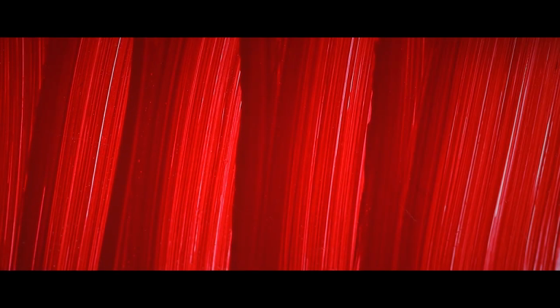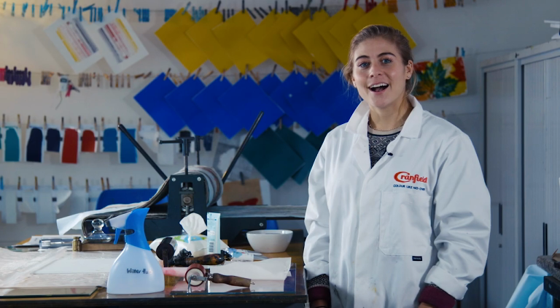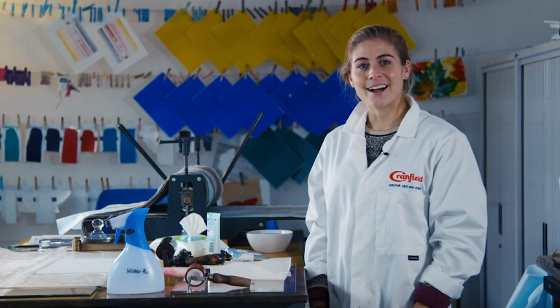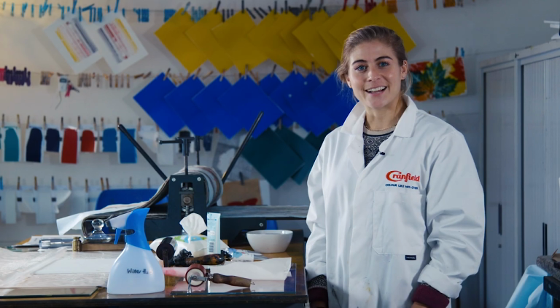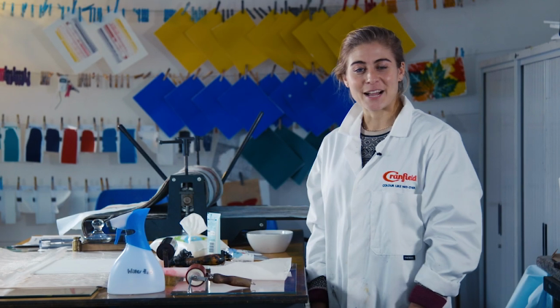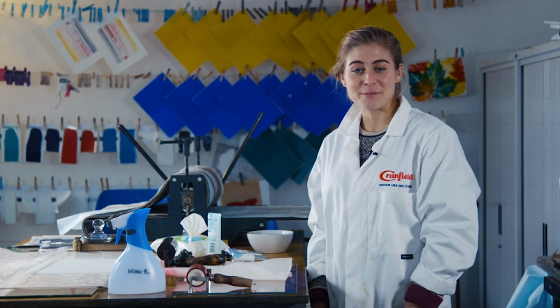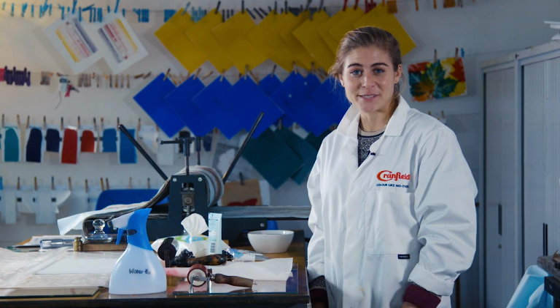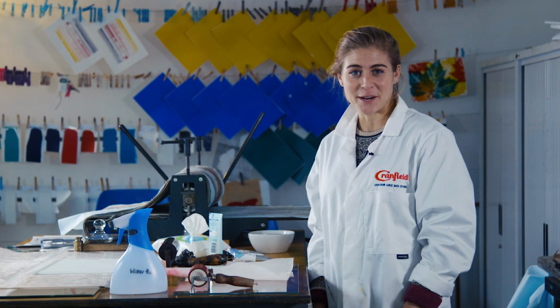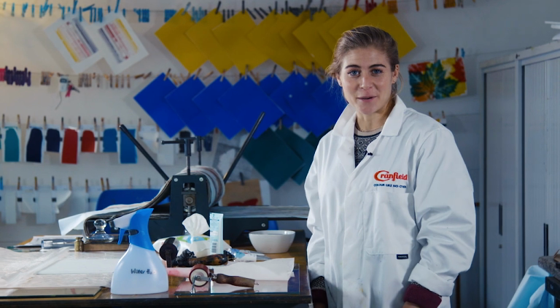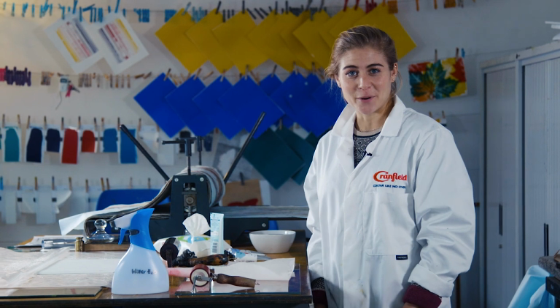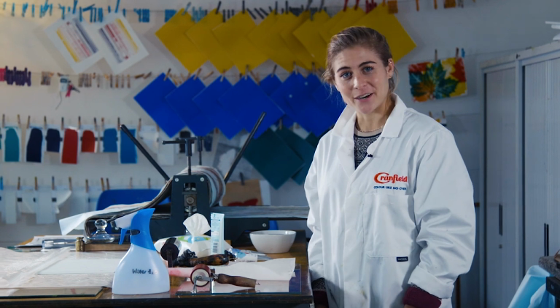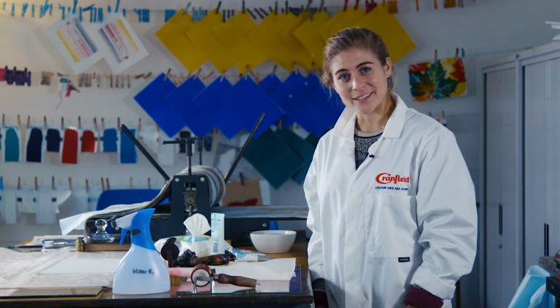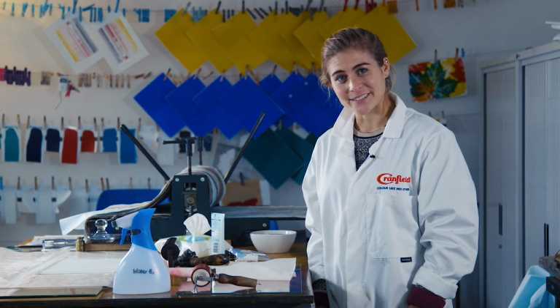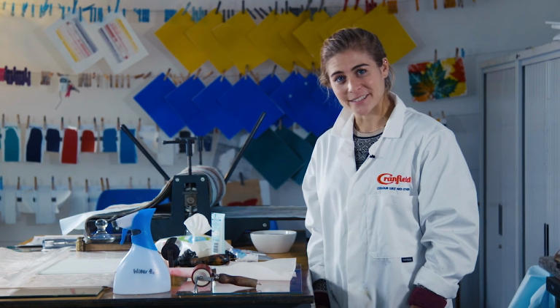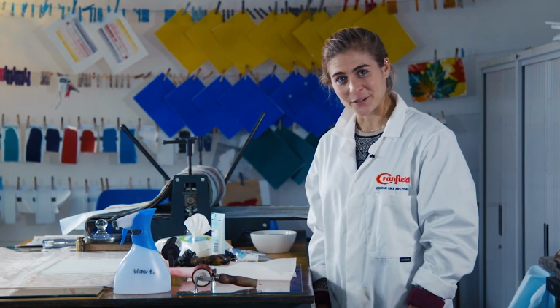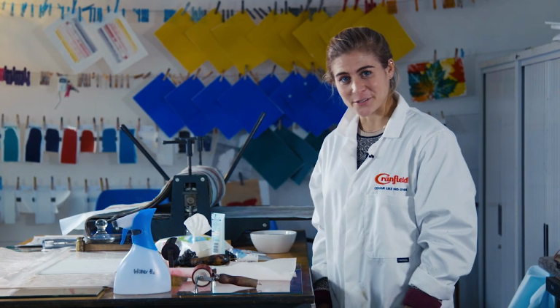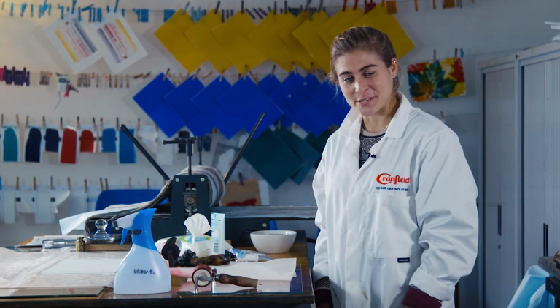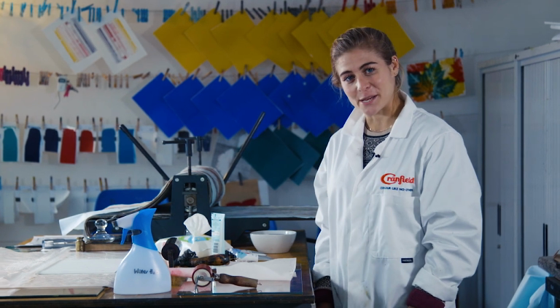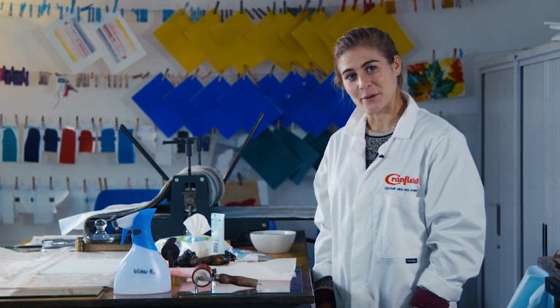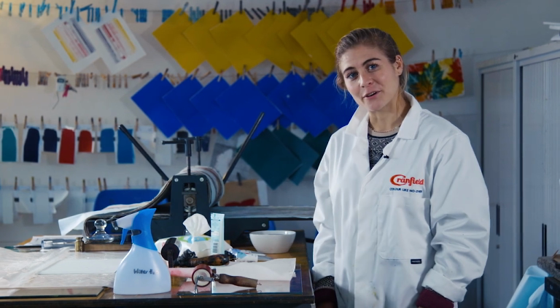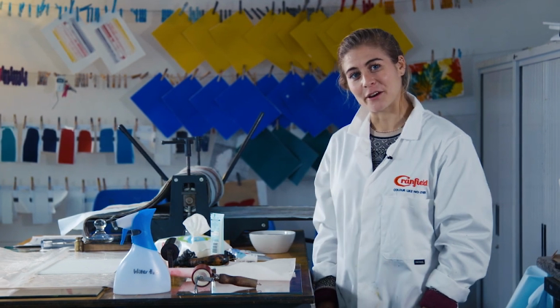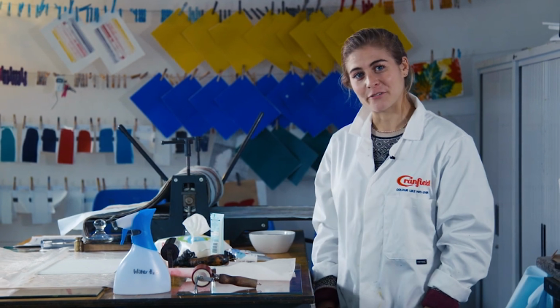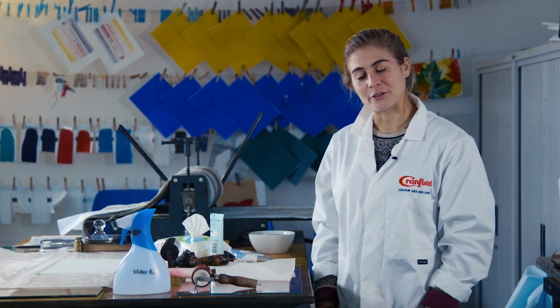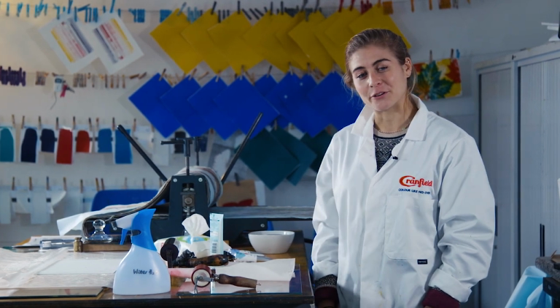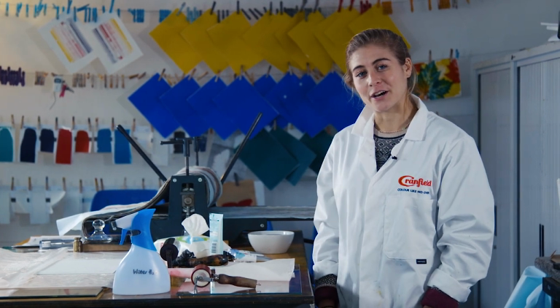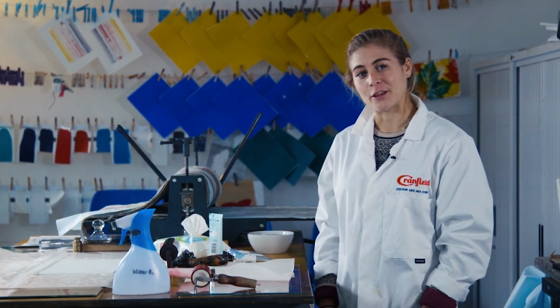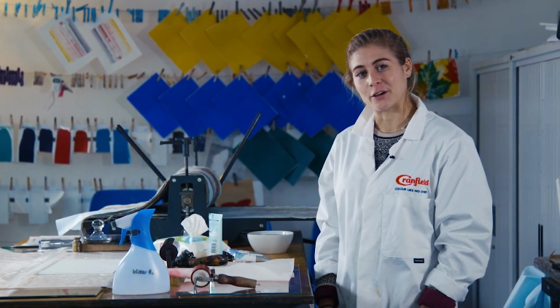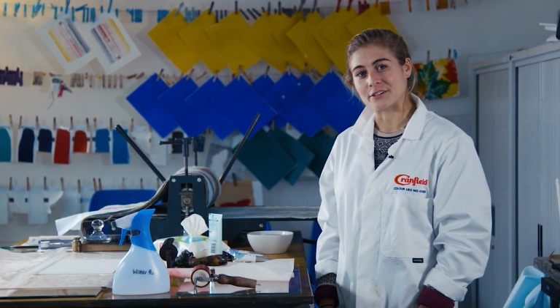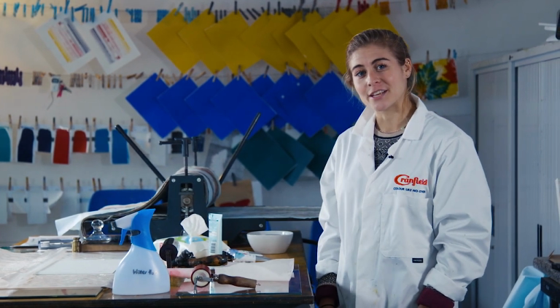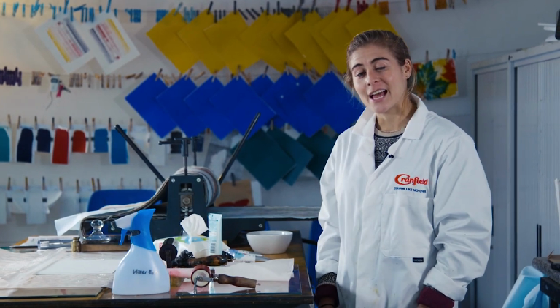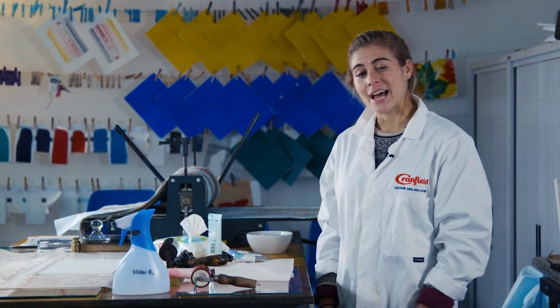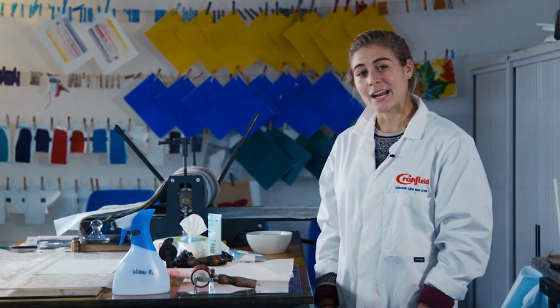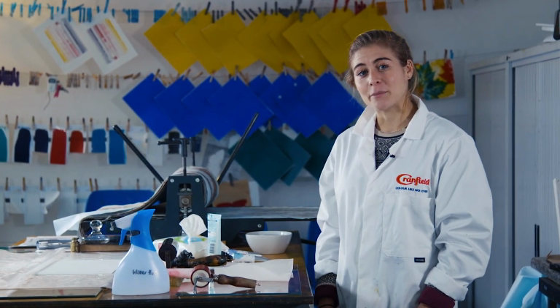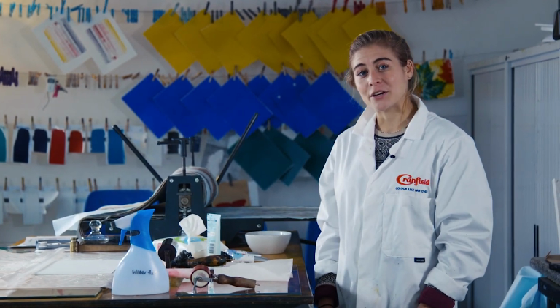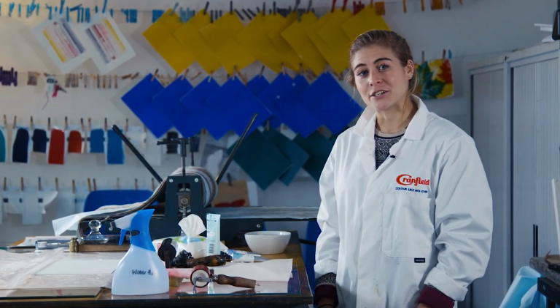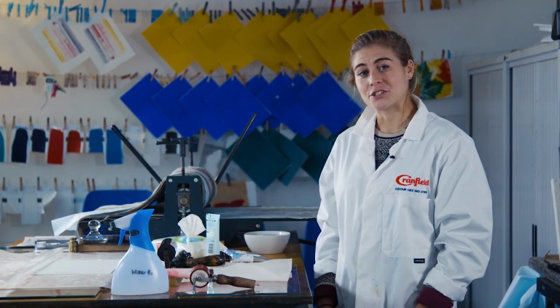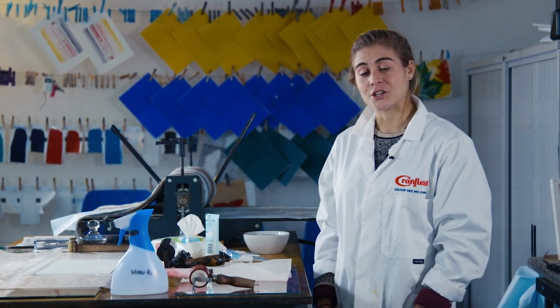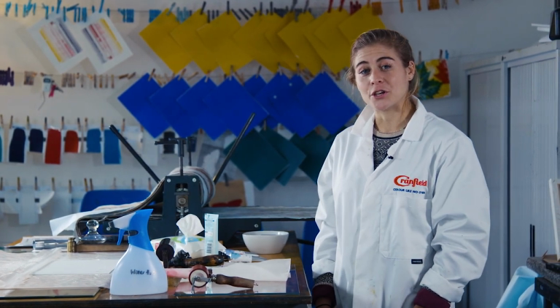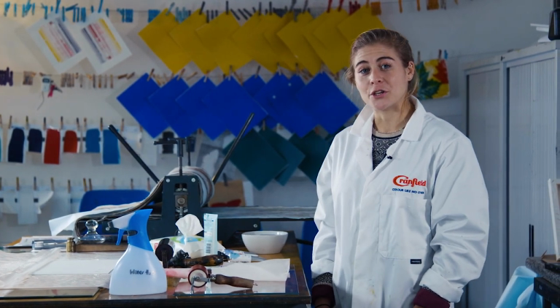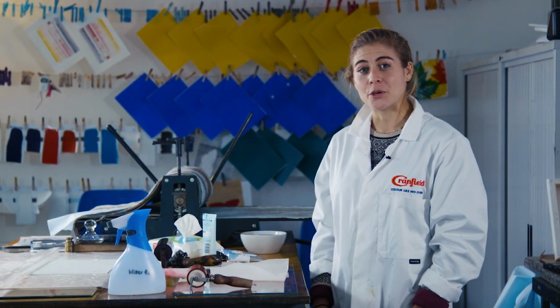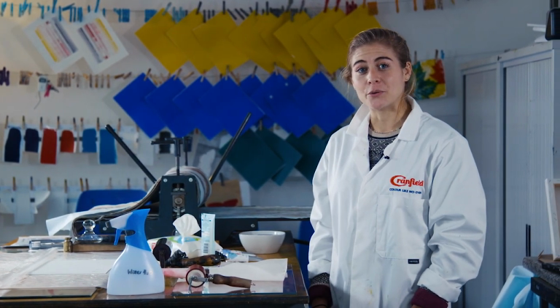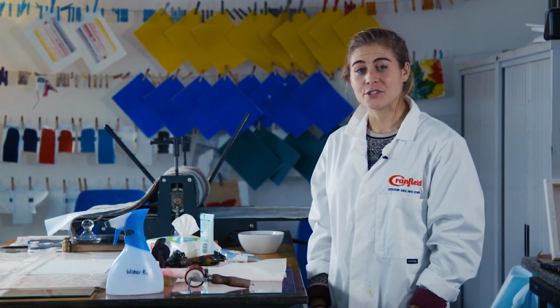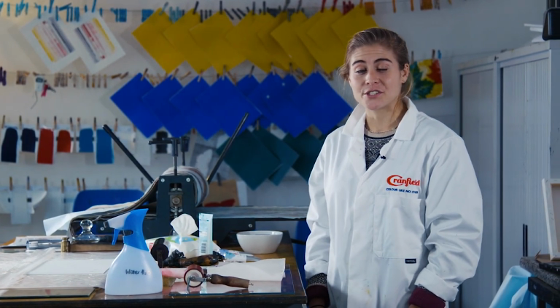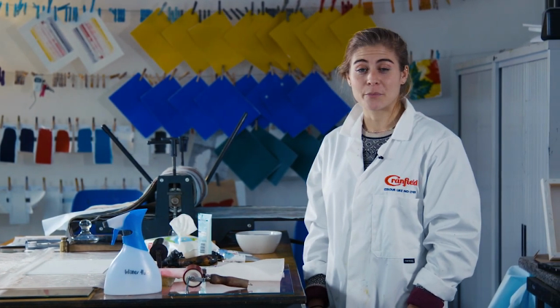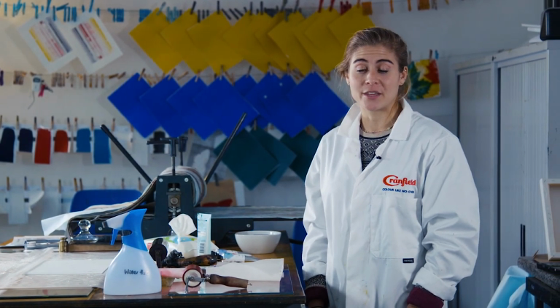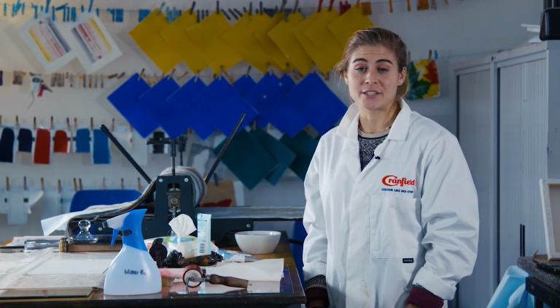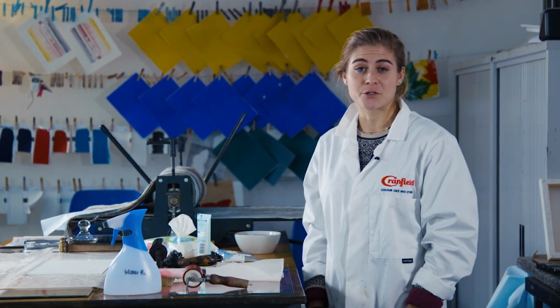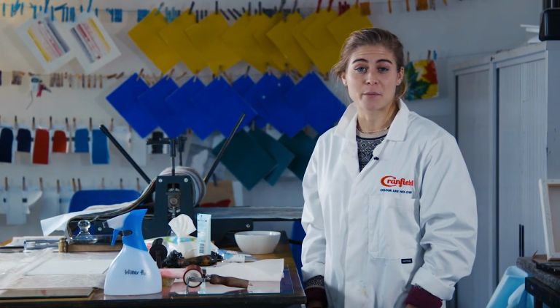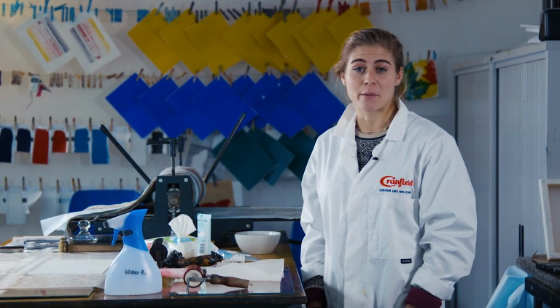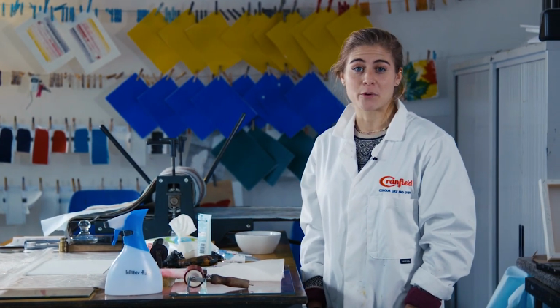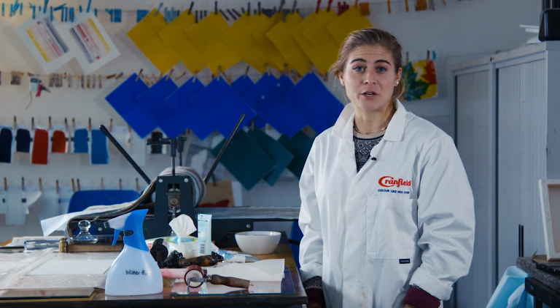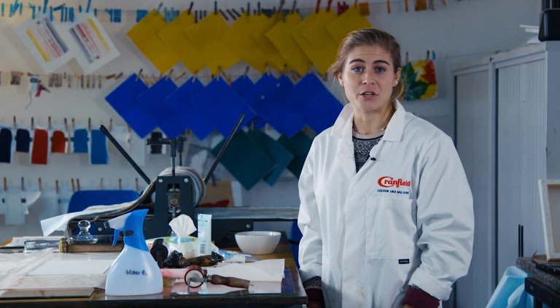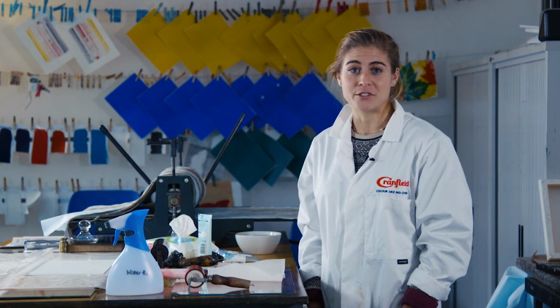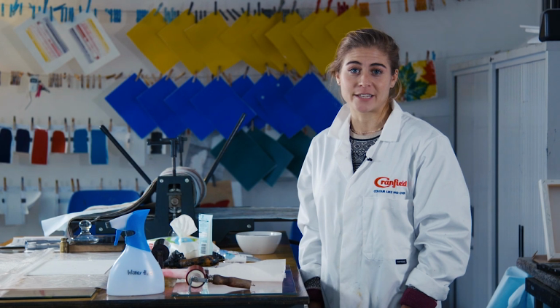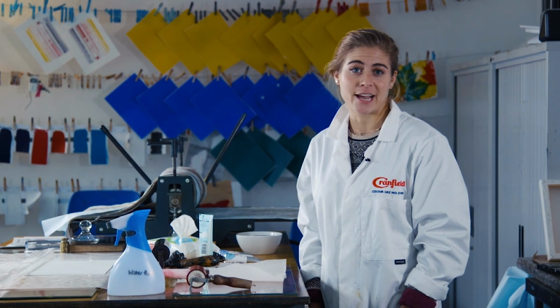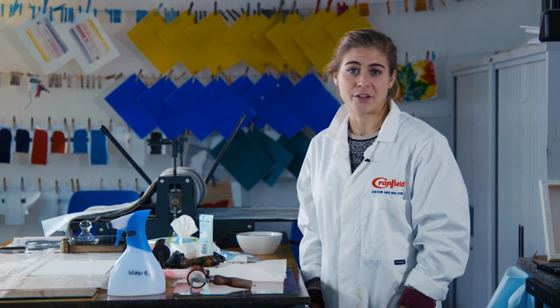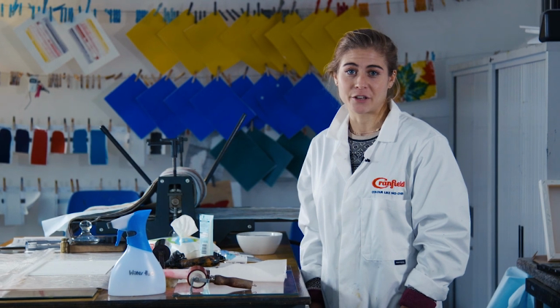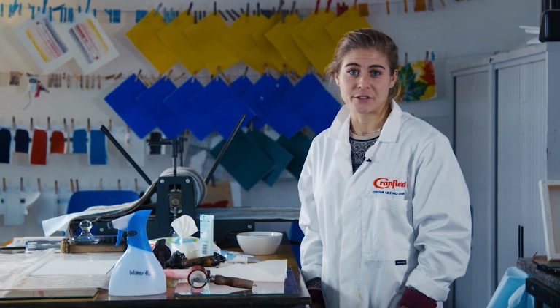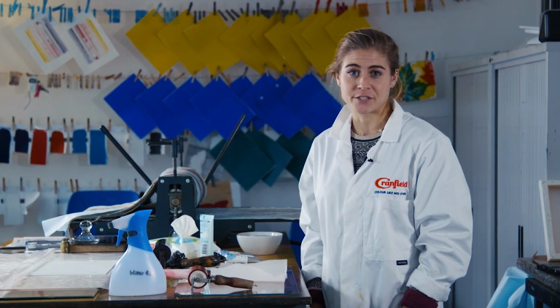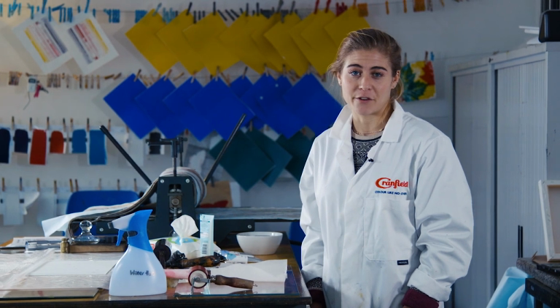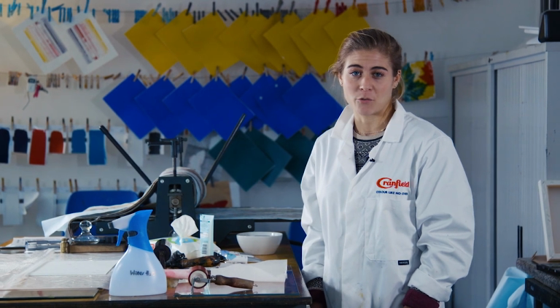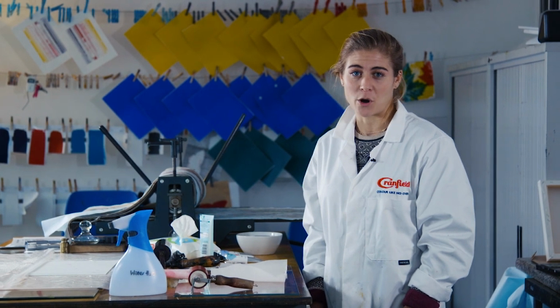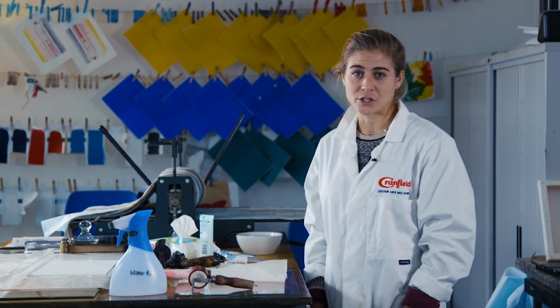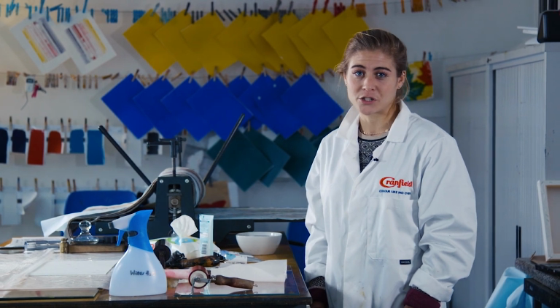Hi, I'm Sarah, part of the sales team at Crane Fill Colors, and I'm here to show you just some things to remember when using Caligo Safe Wash.